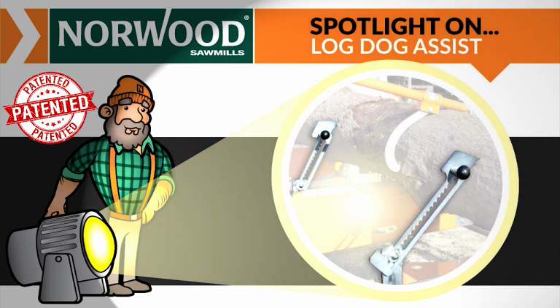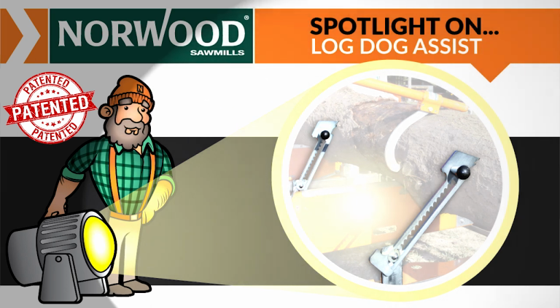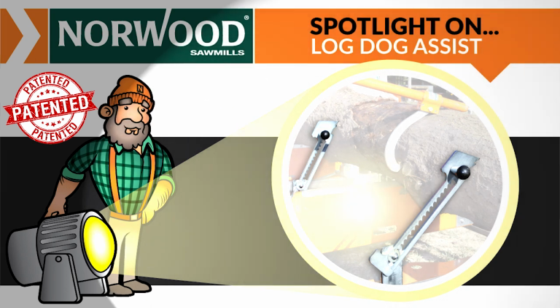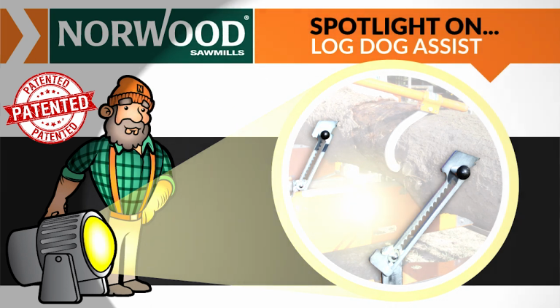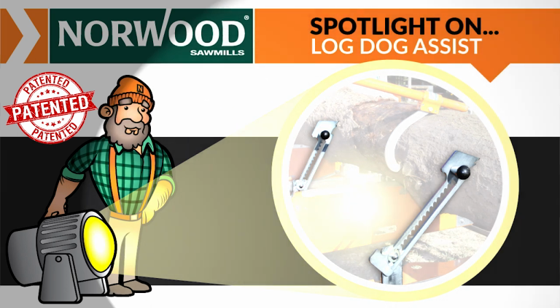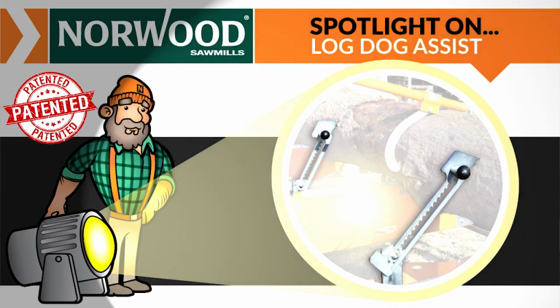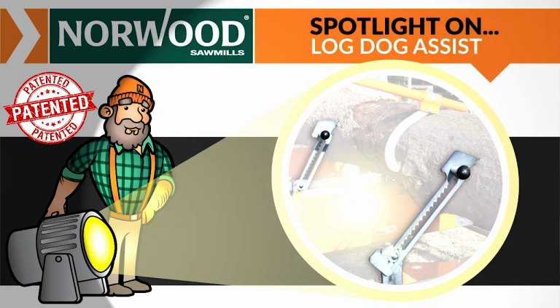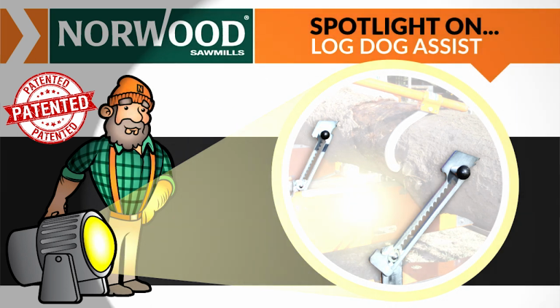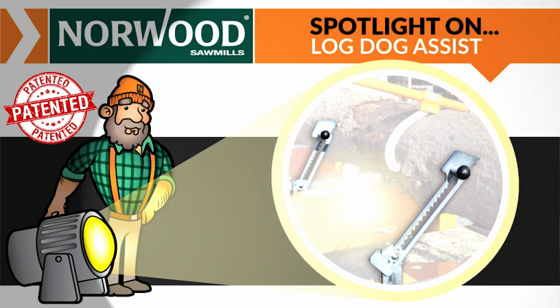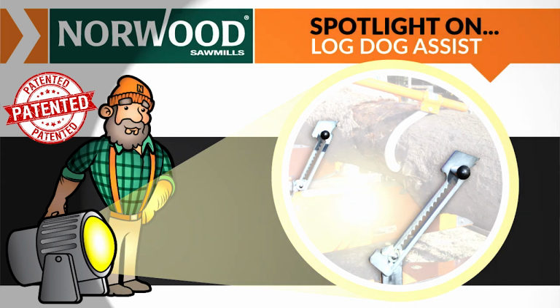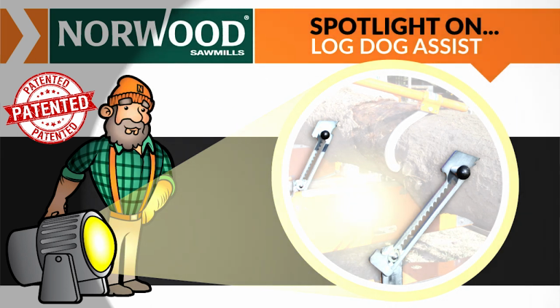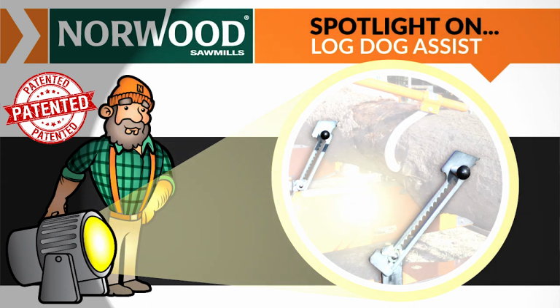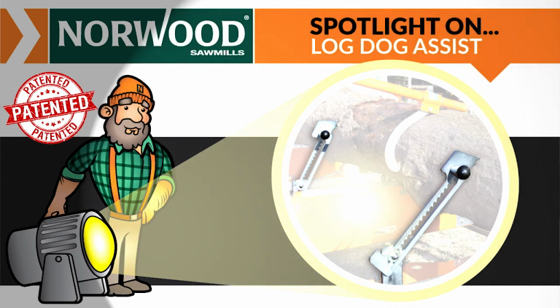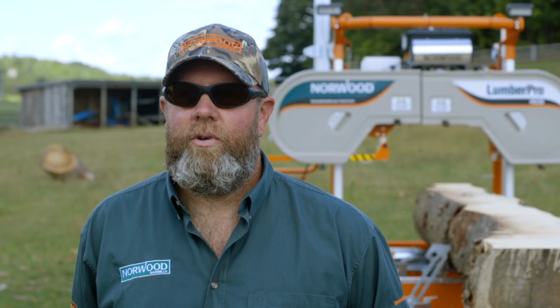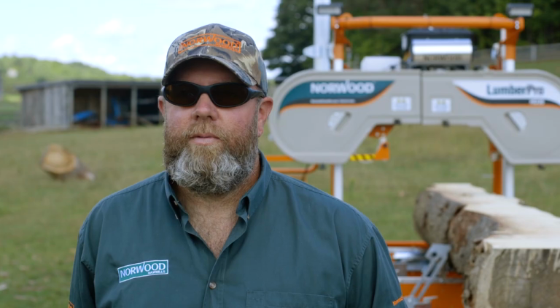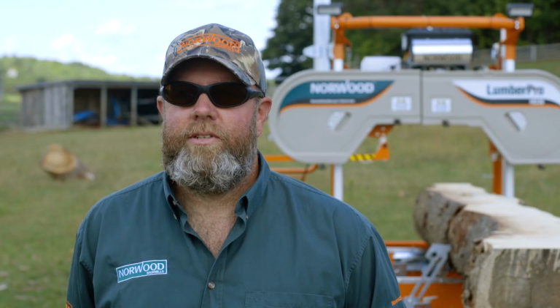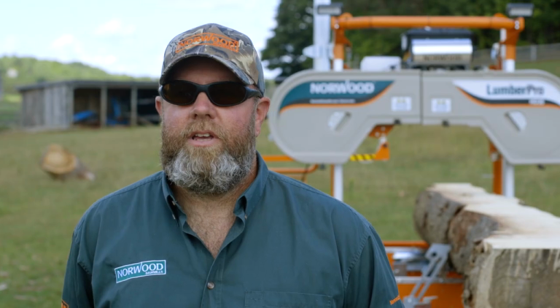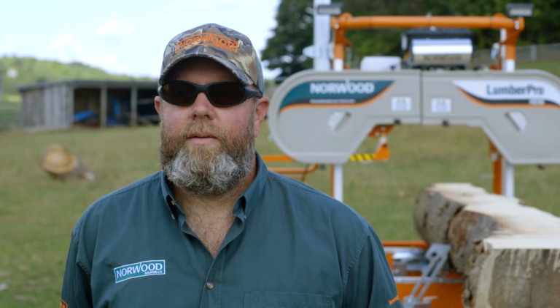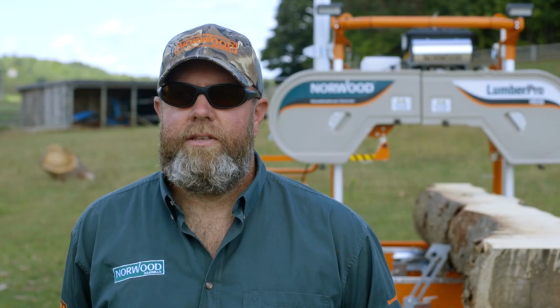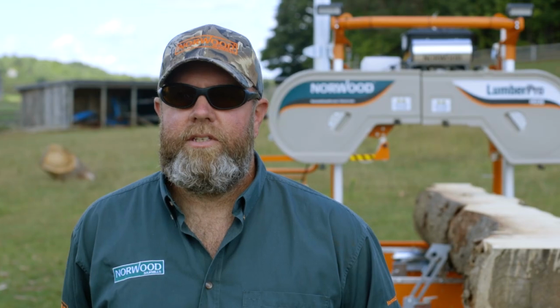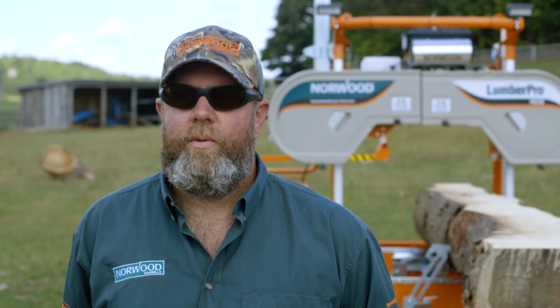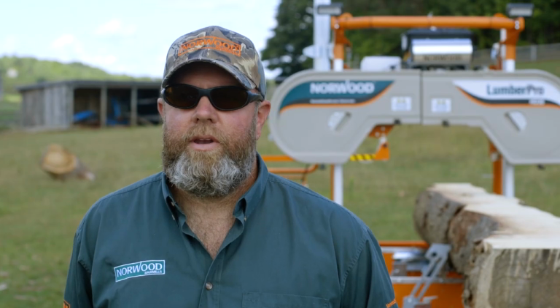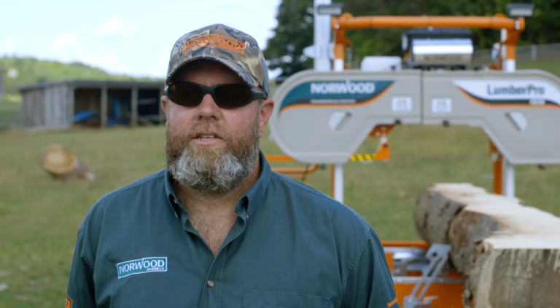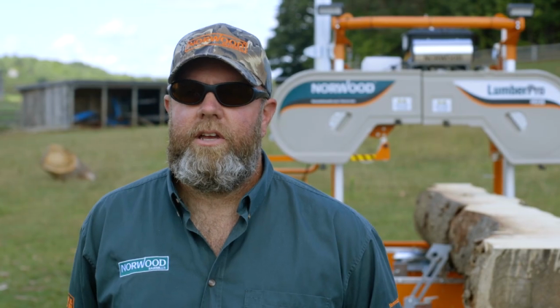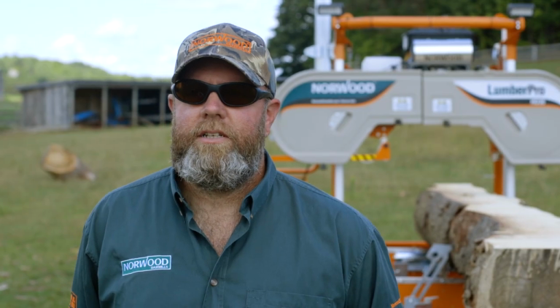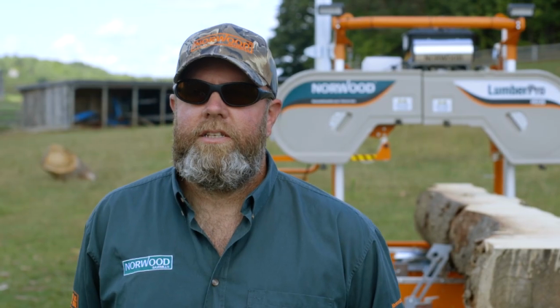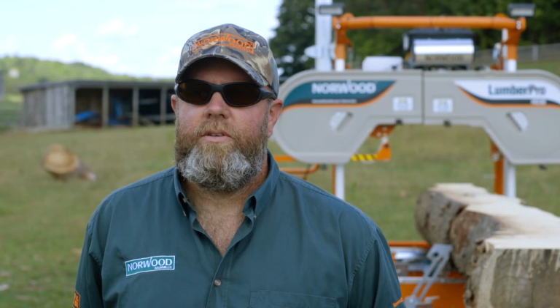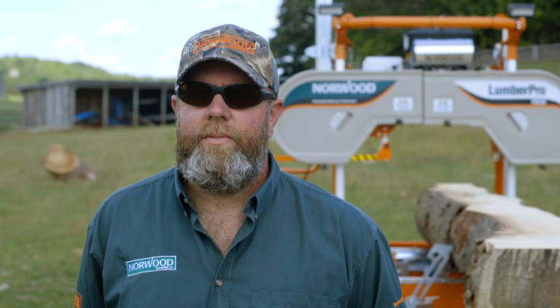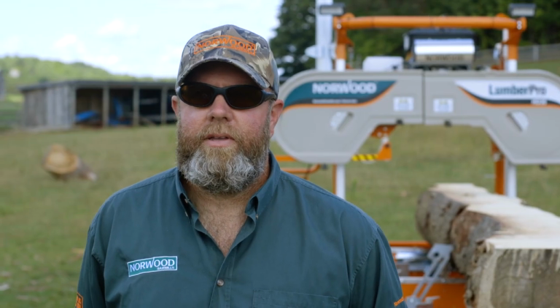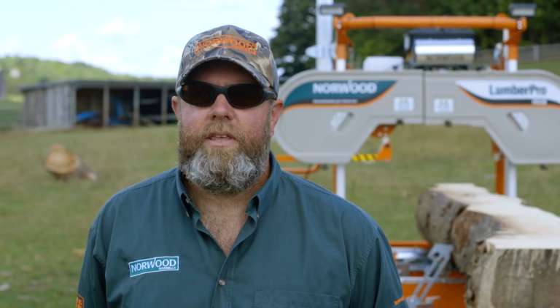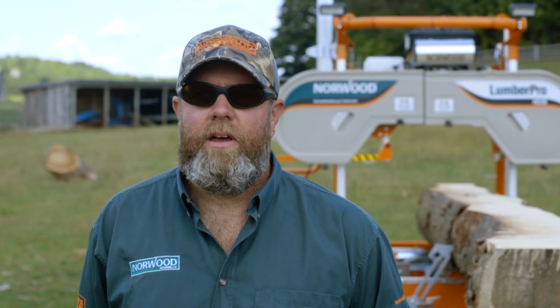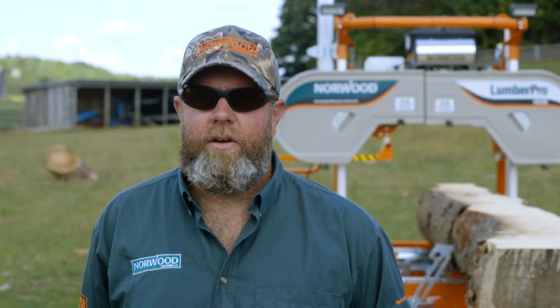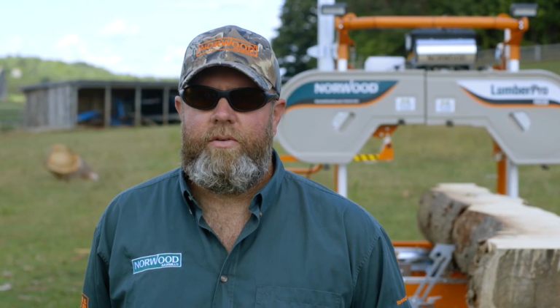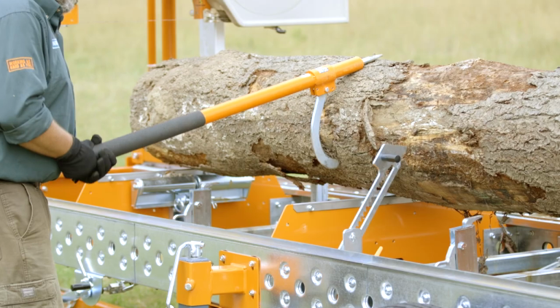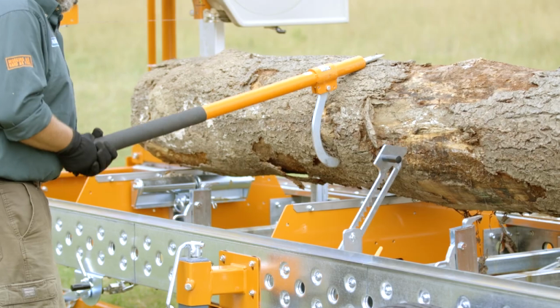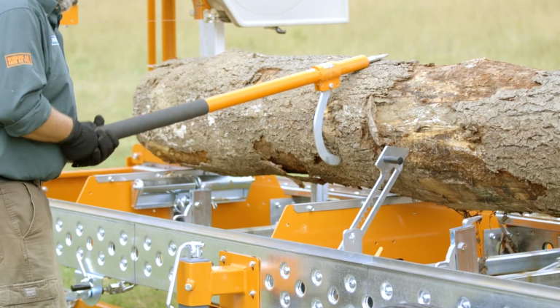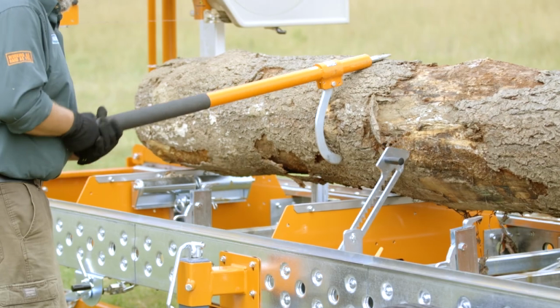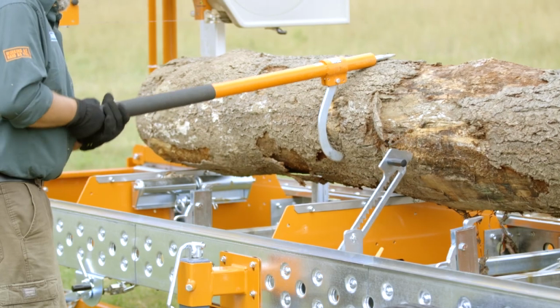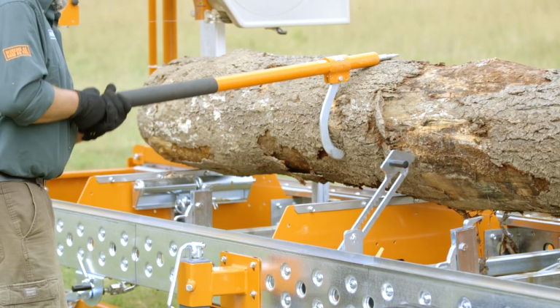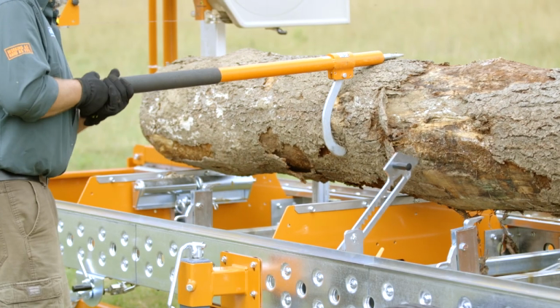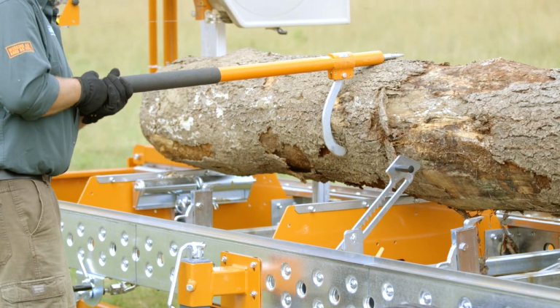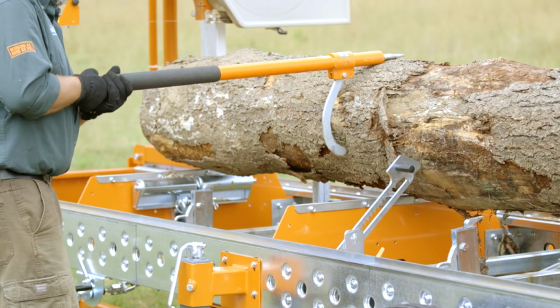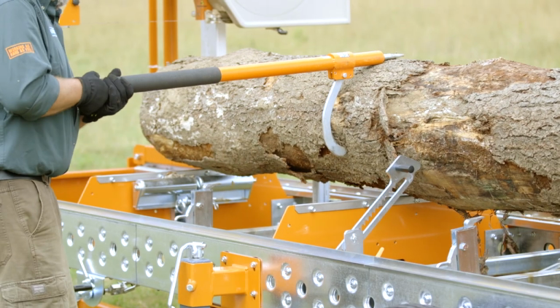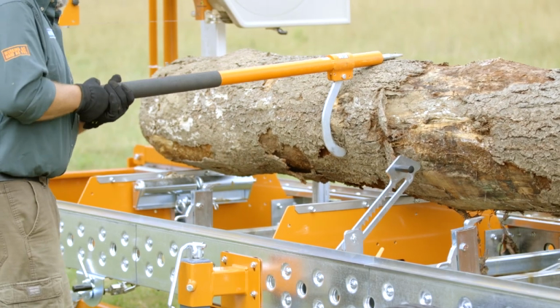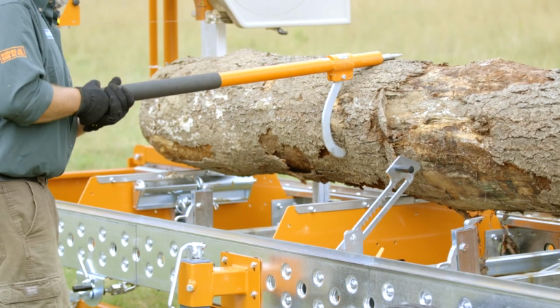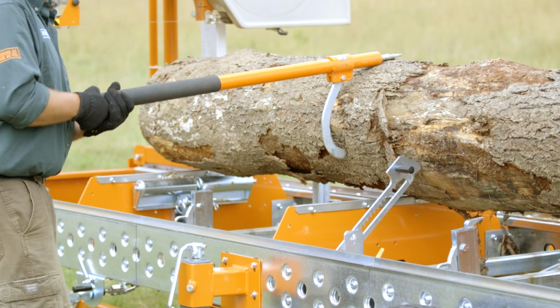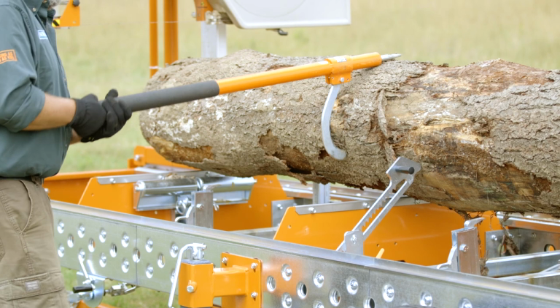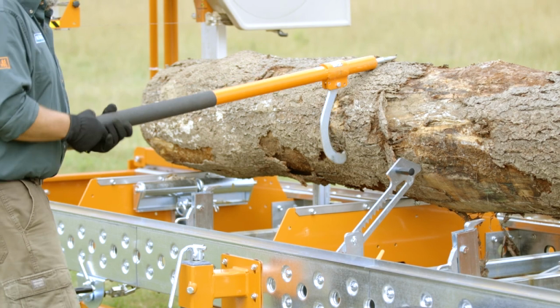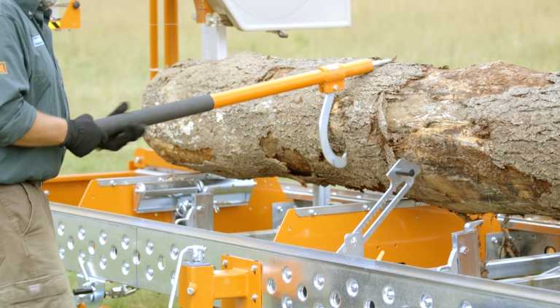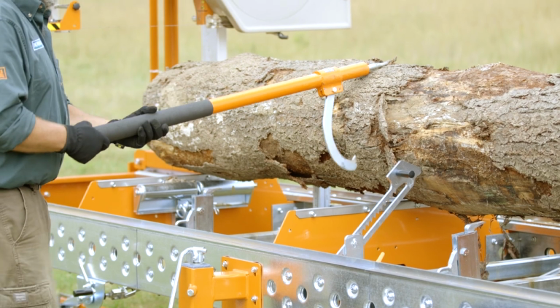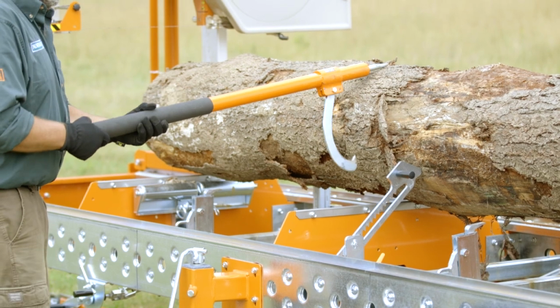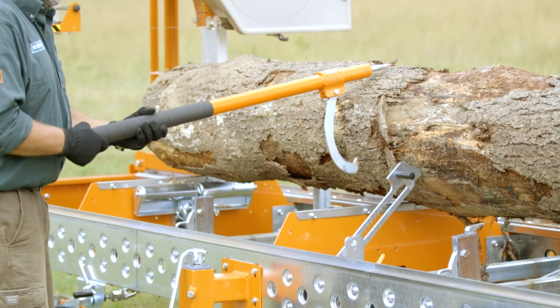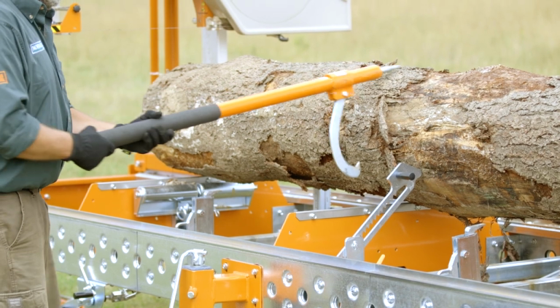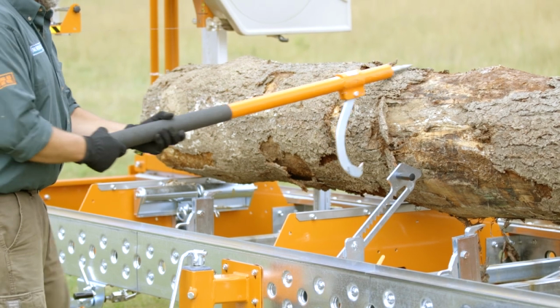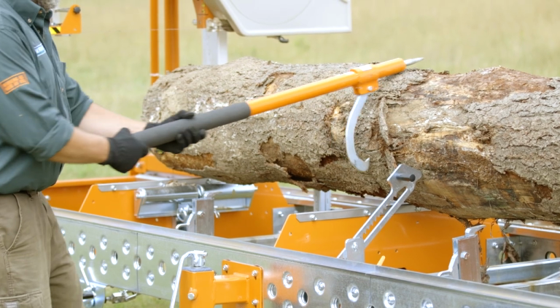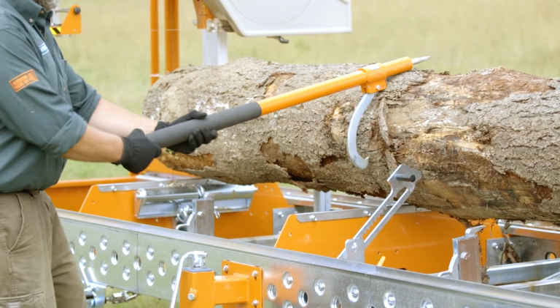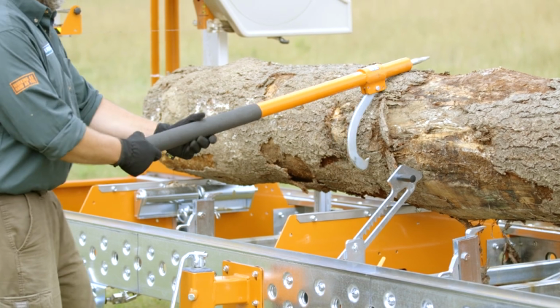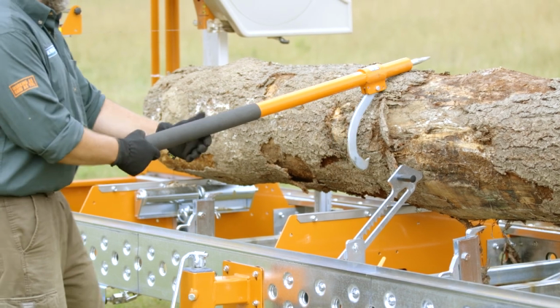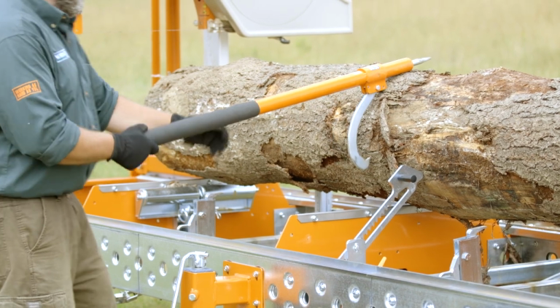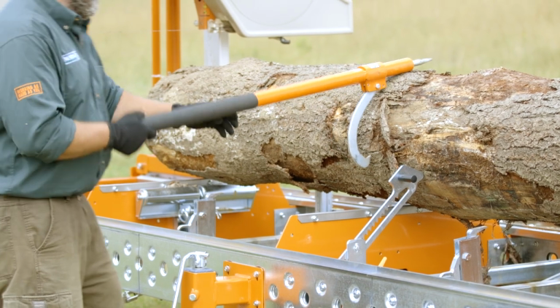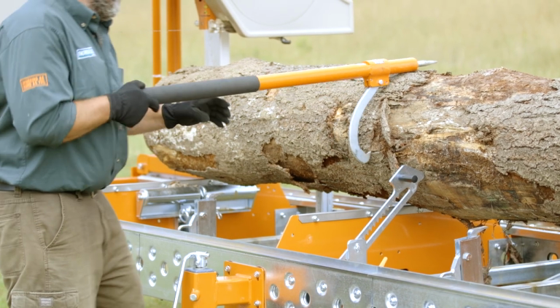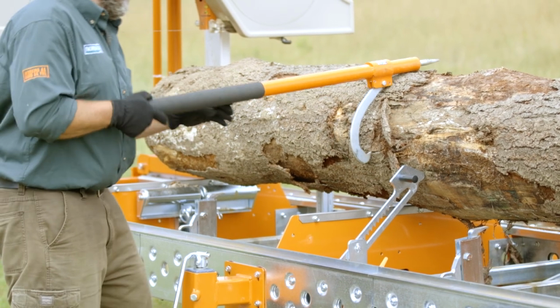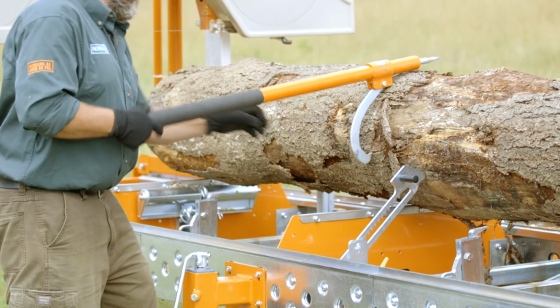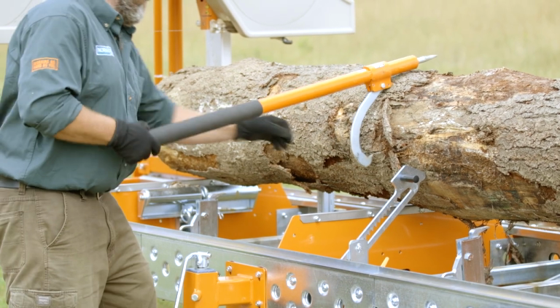Hey everyone, Trev here from Norwood Sawmills. I want to talk to you about the auto dog feature that's available on the HD 36.